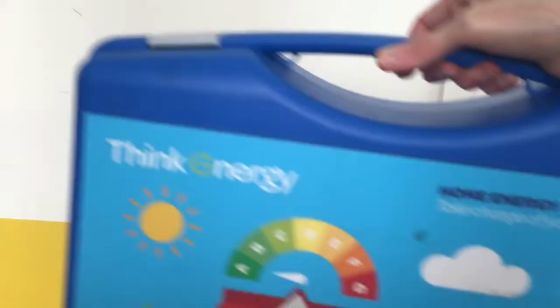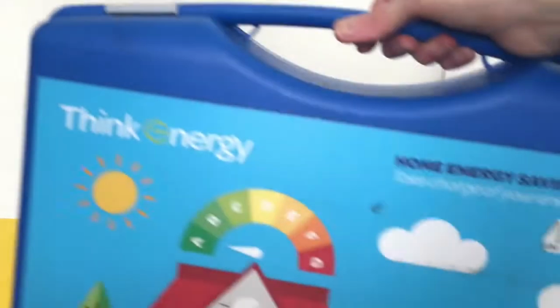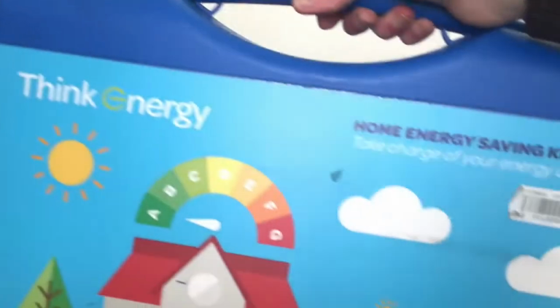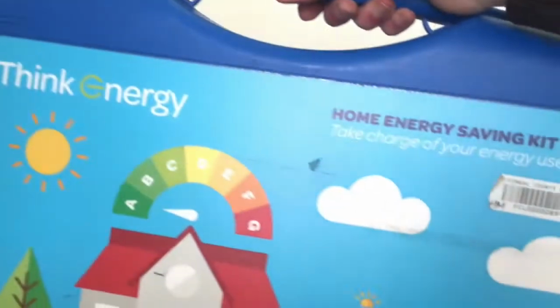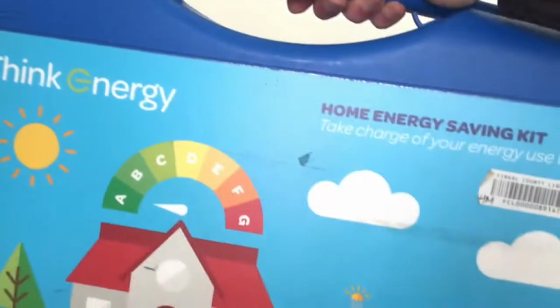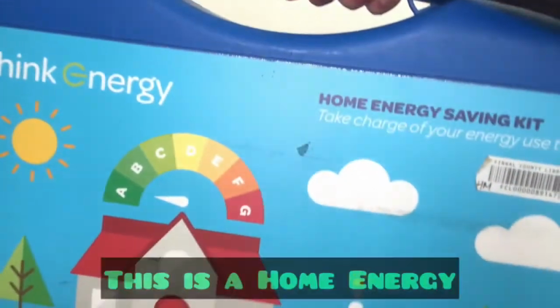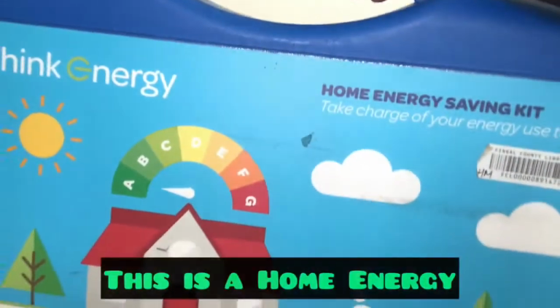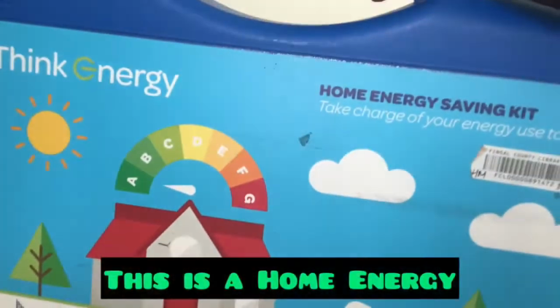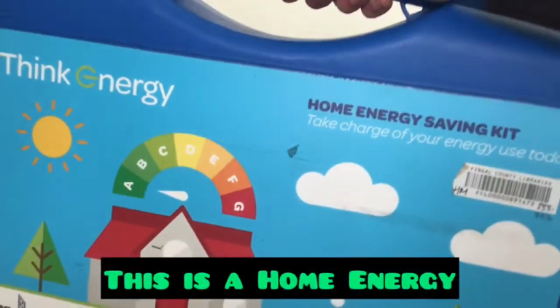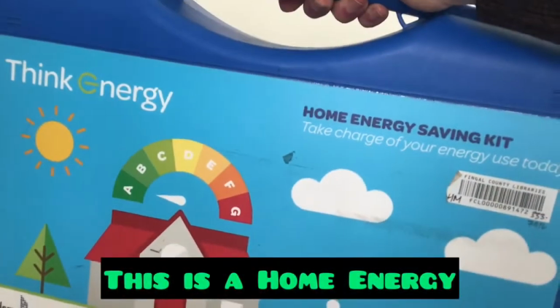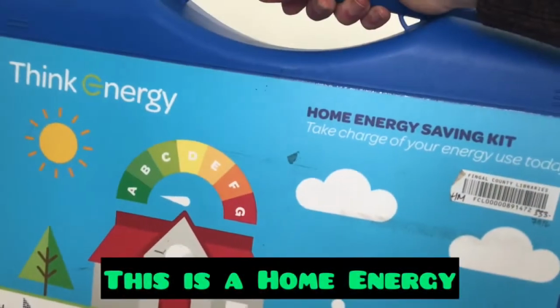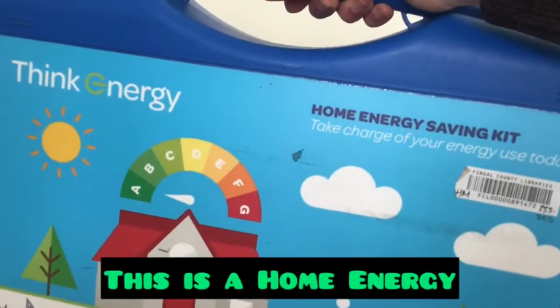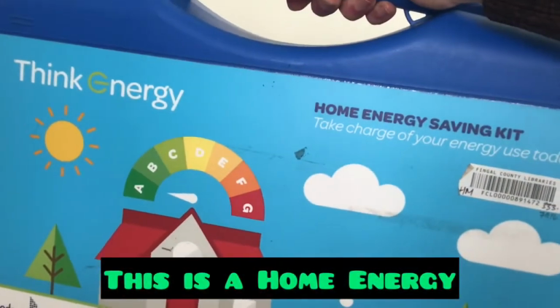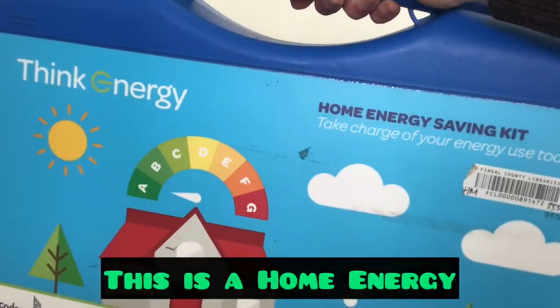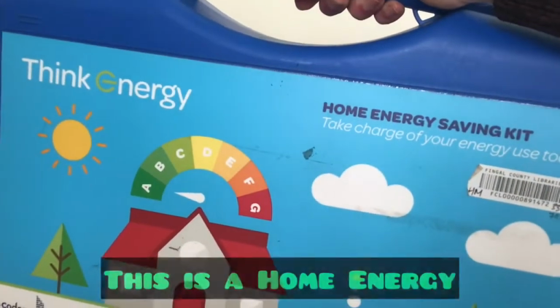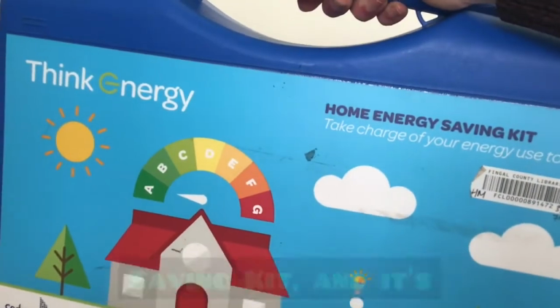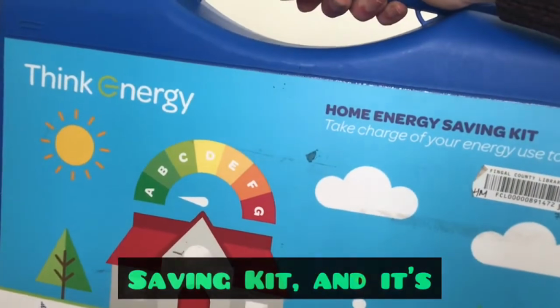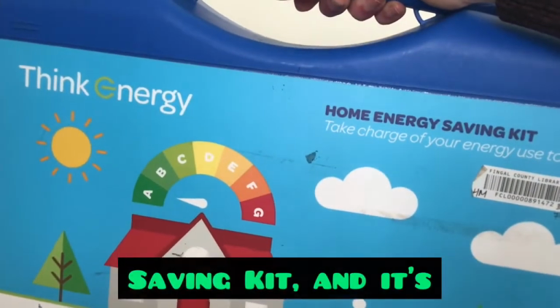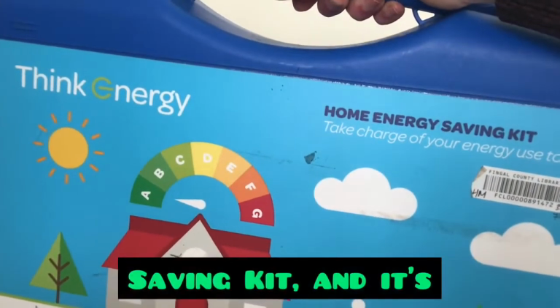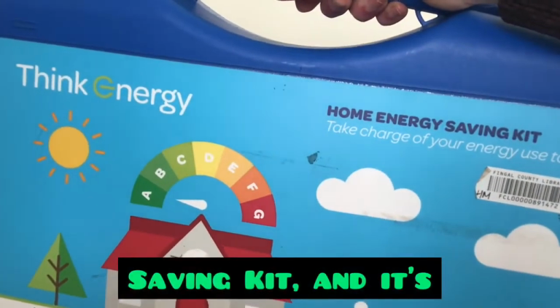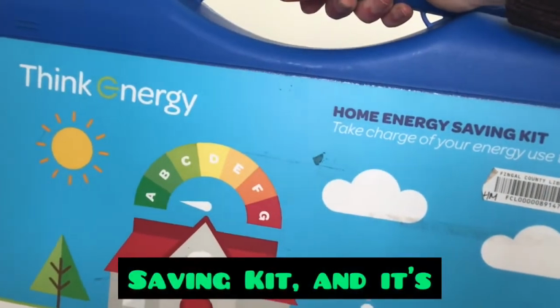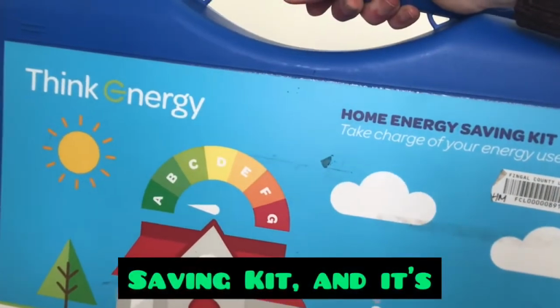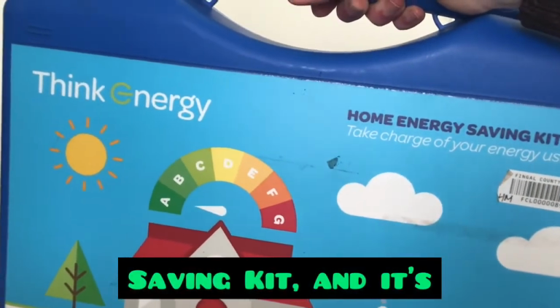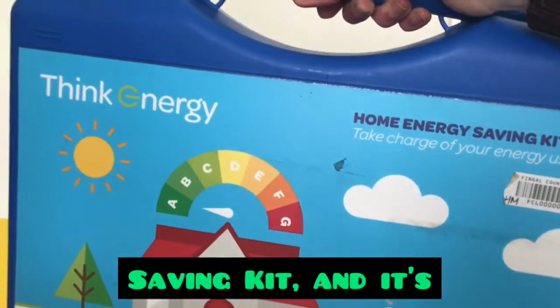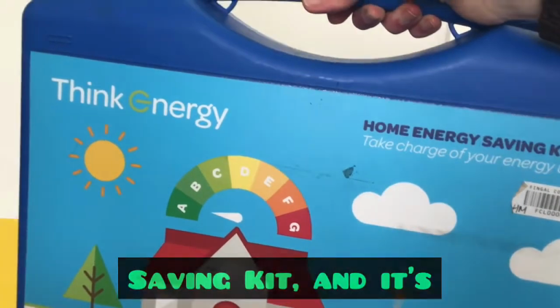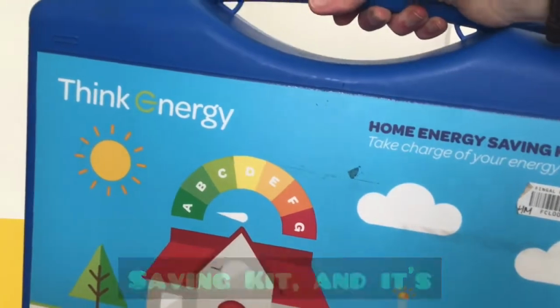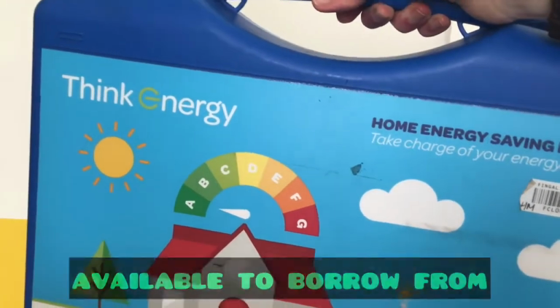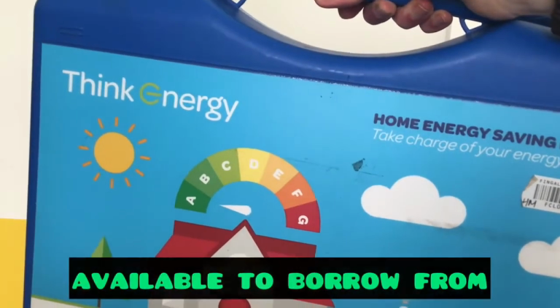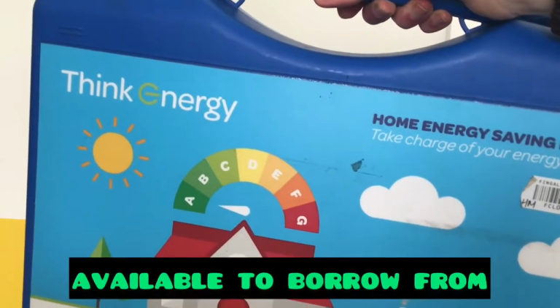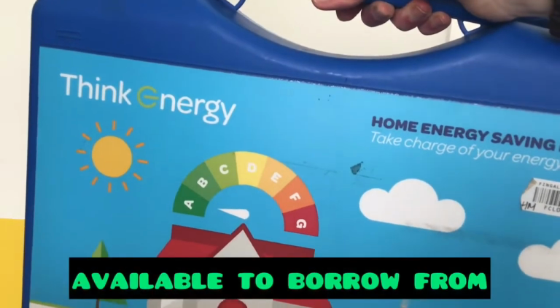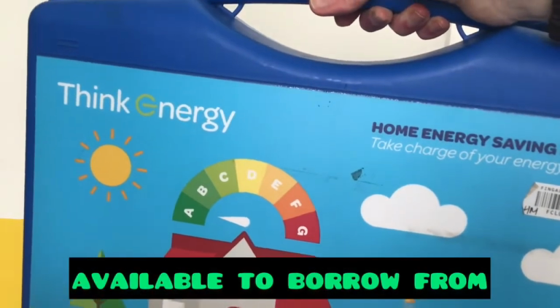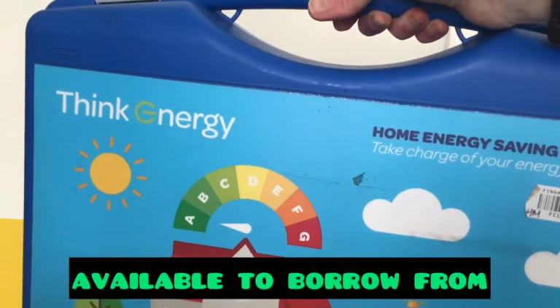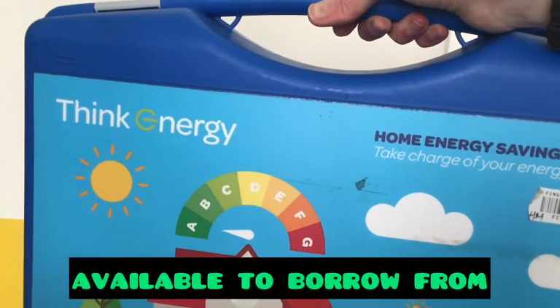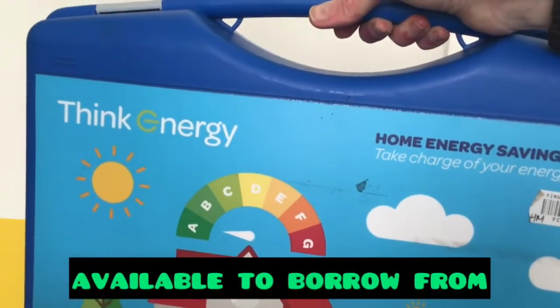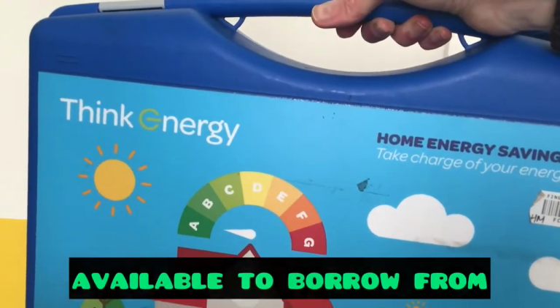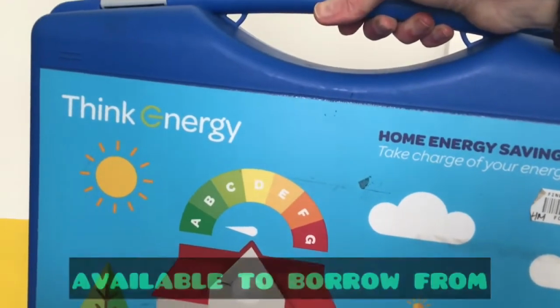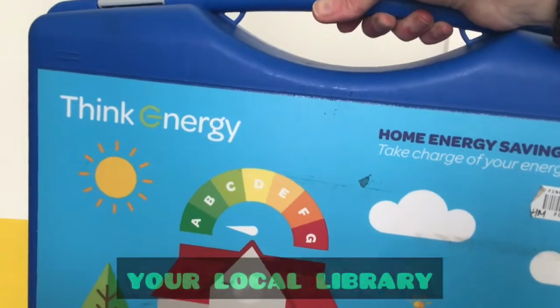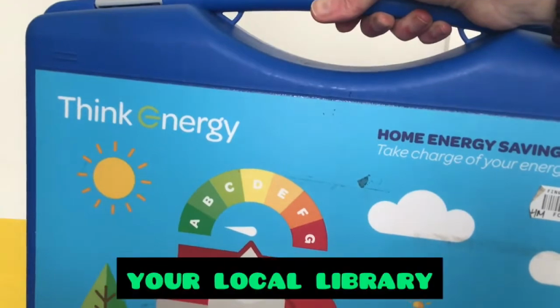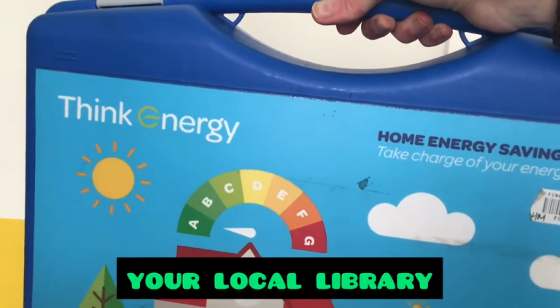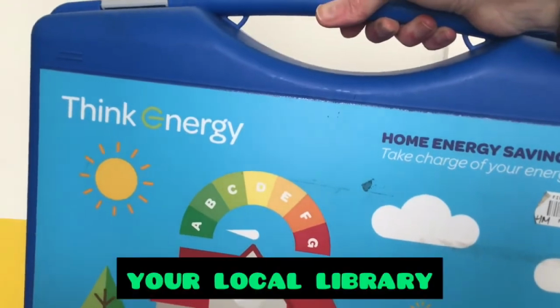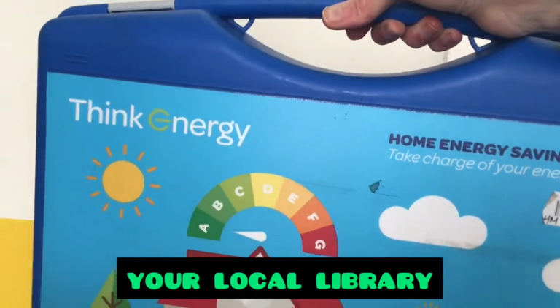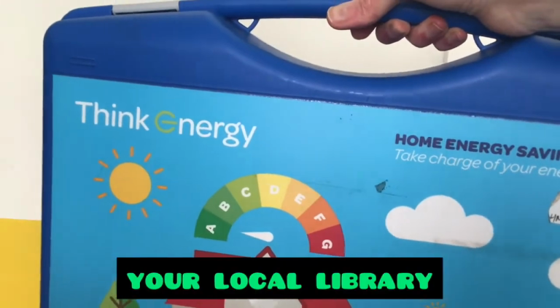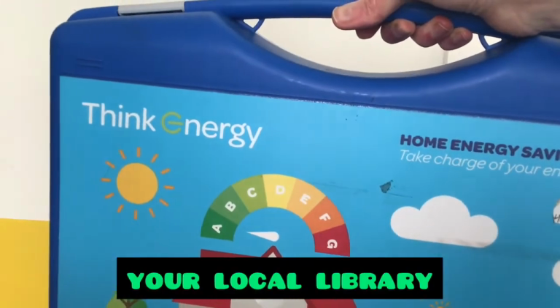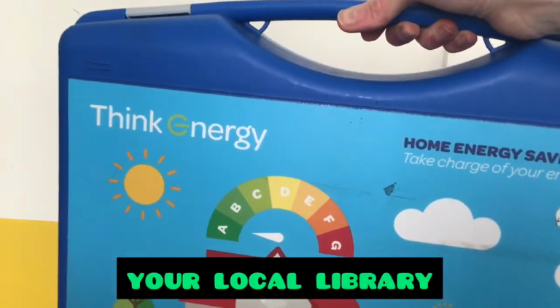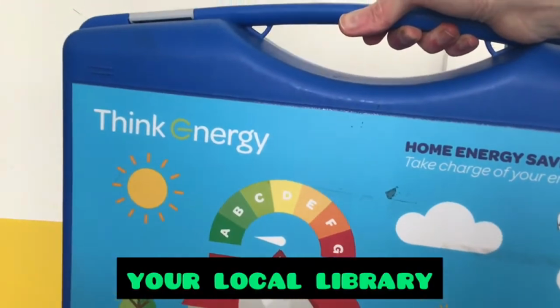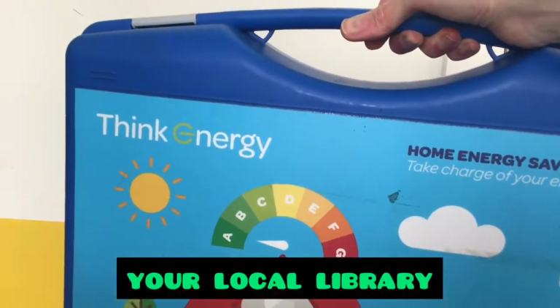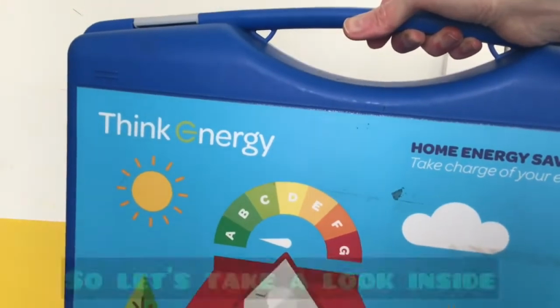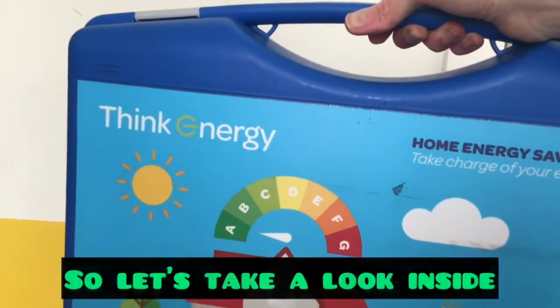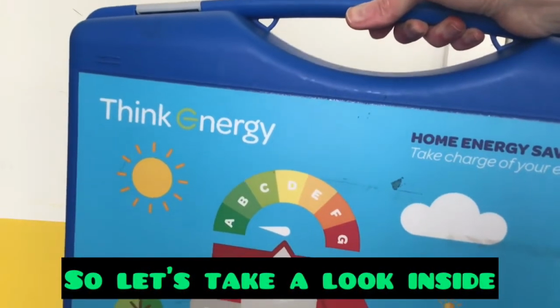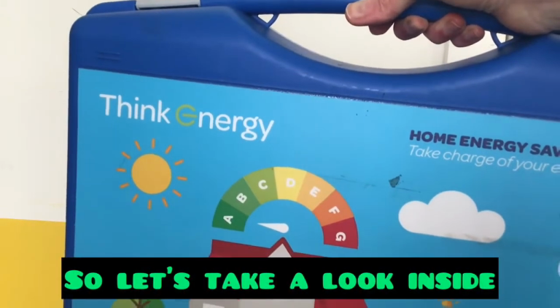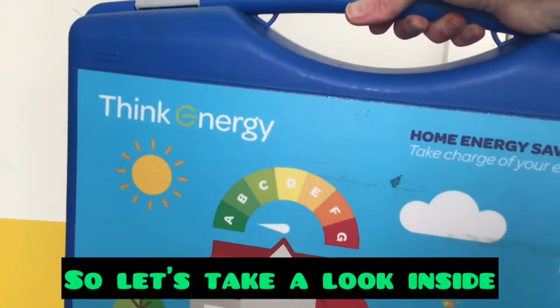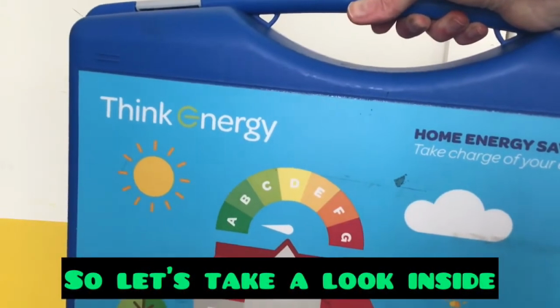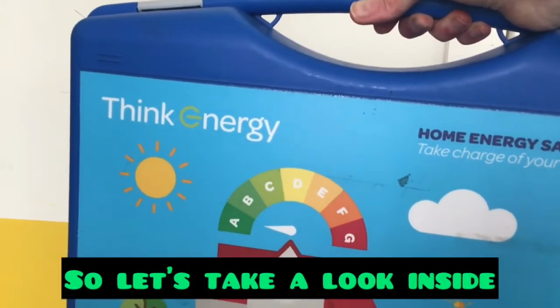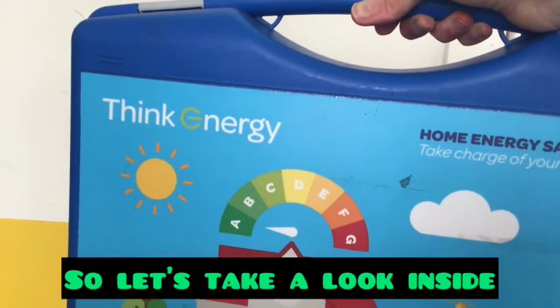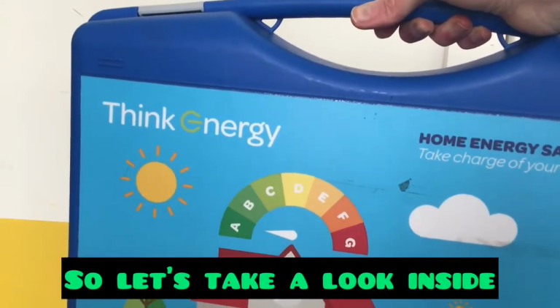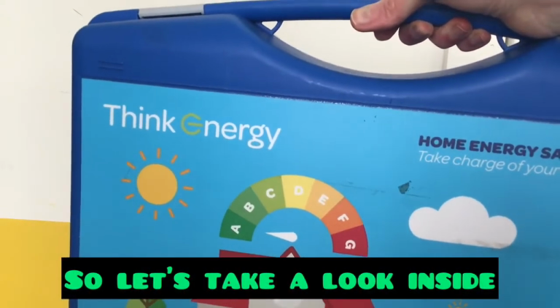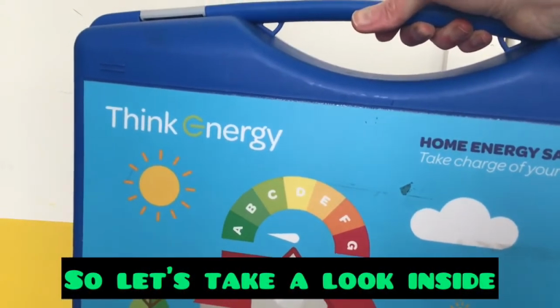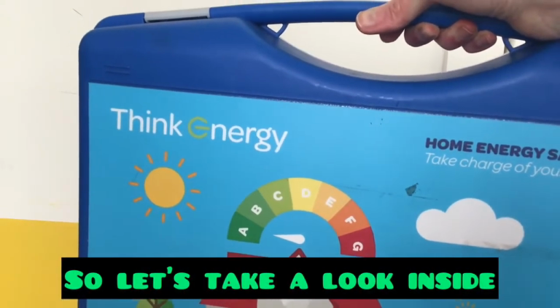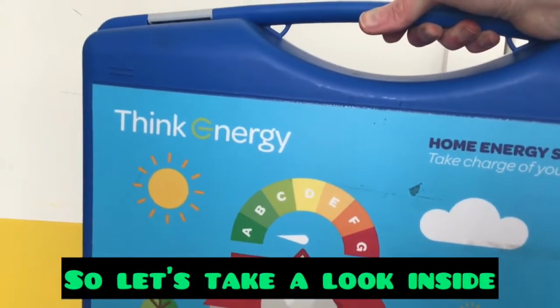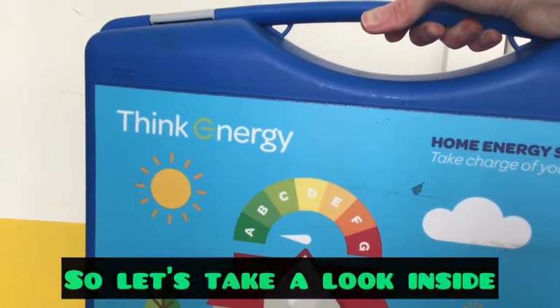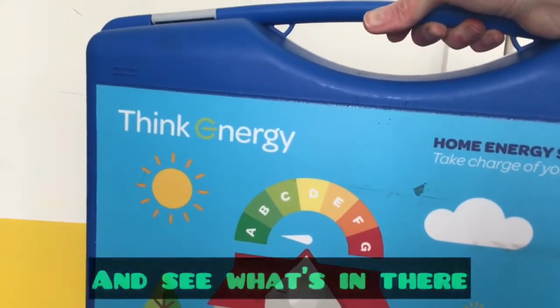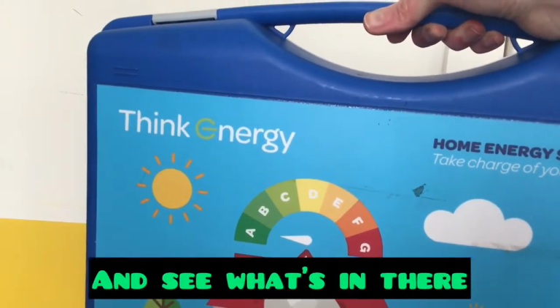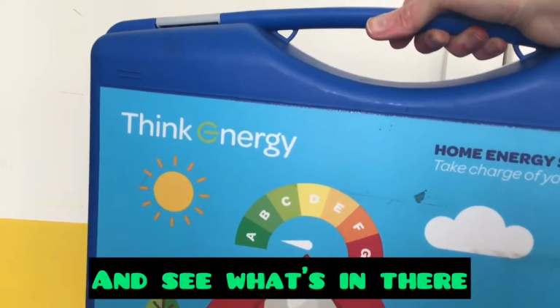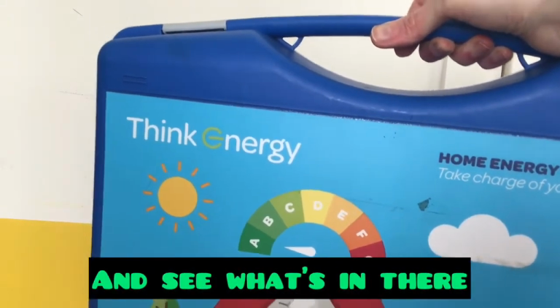This is a home energy saving kit and it's available to borrow from your local library. Let's take a look inside and see what's in there.